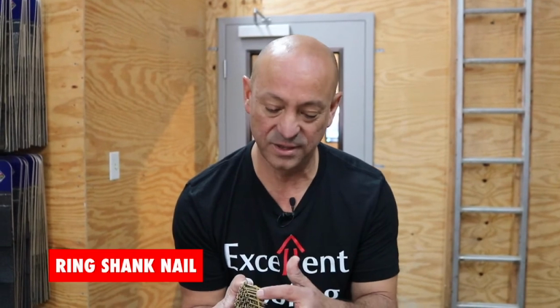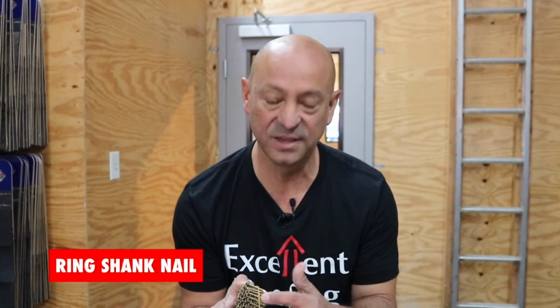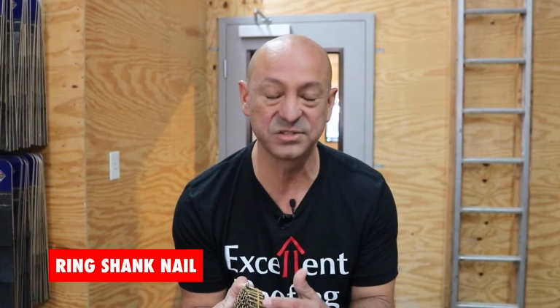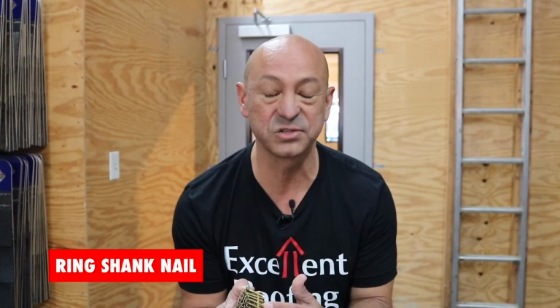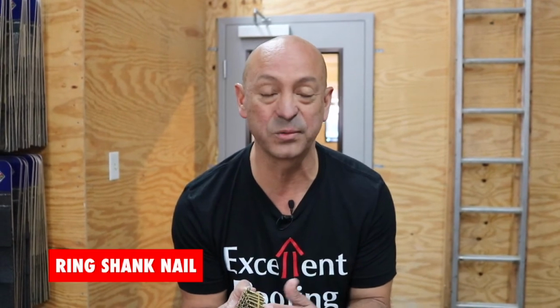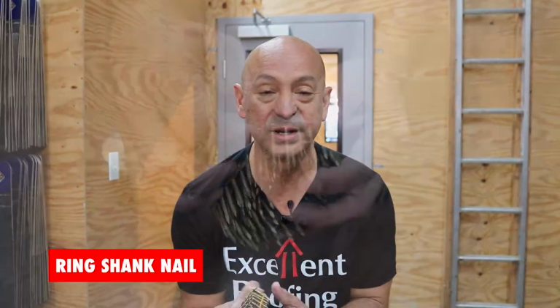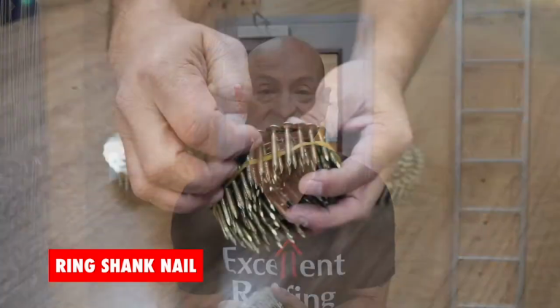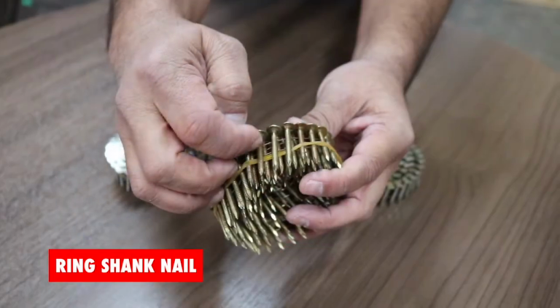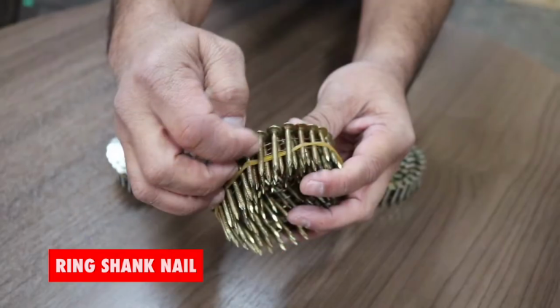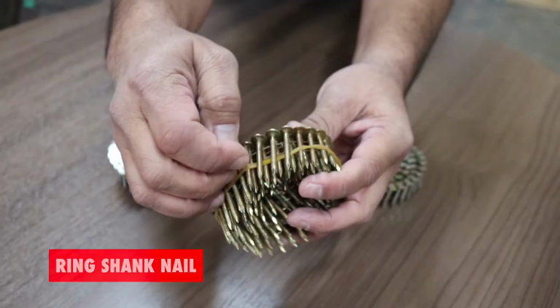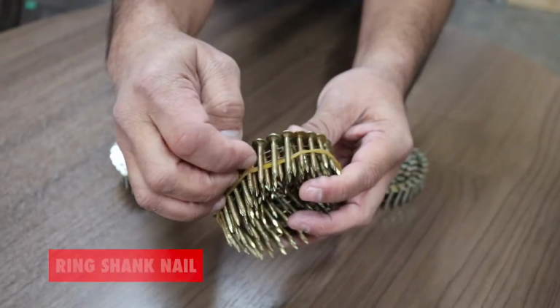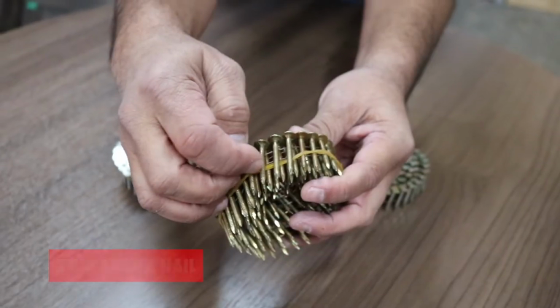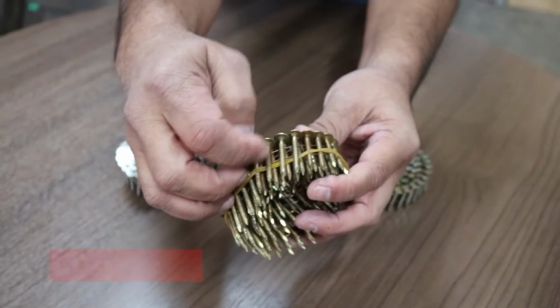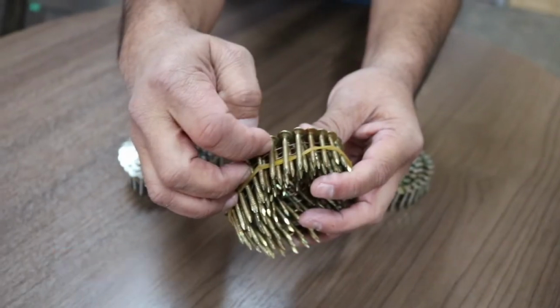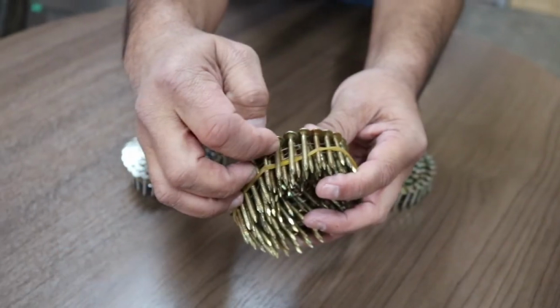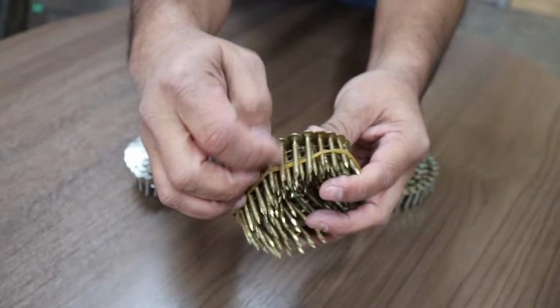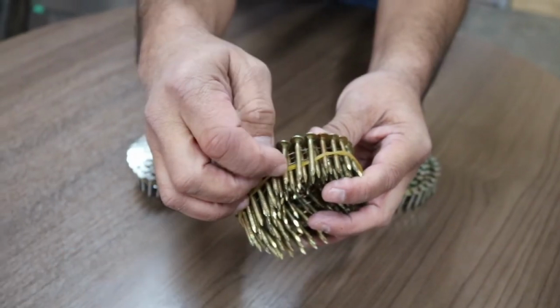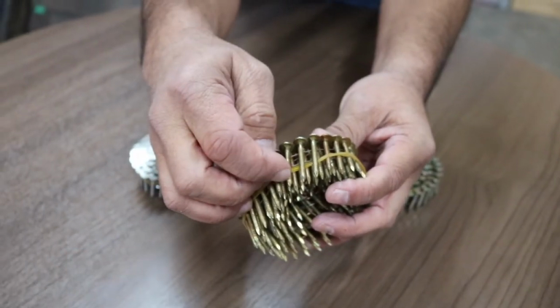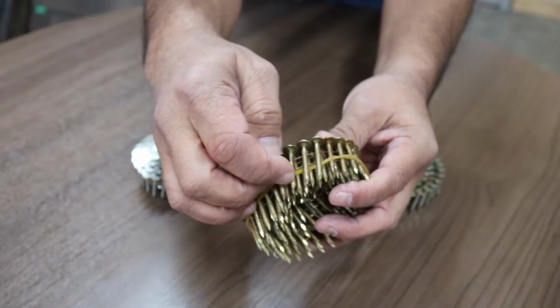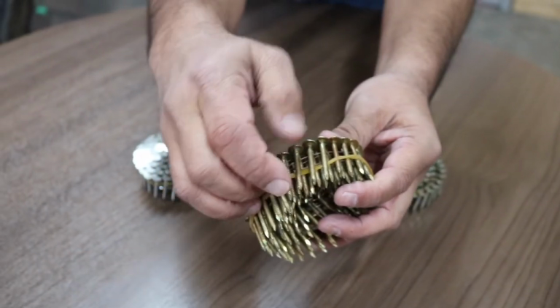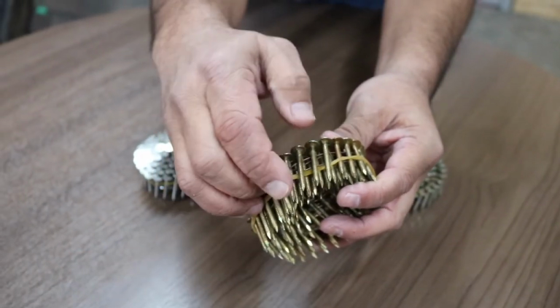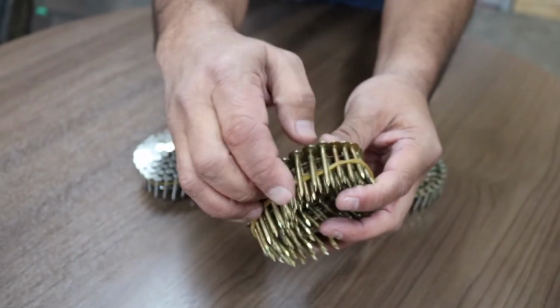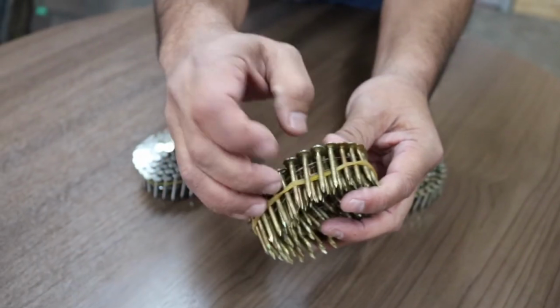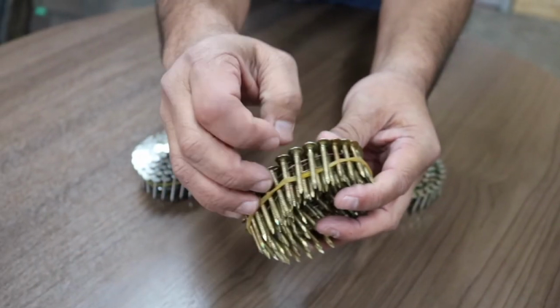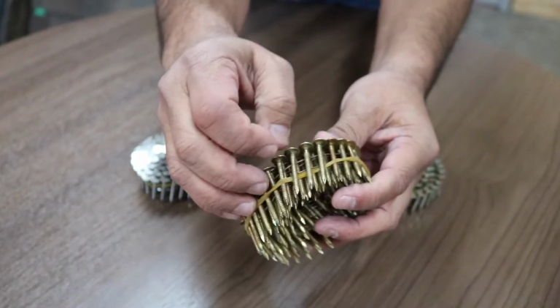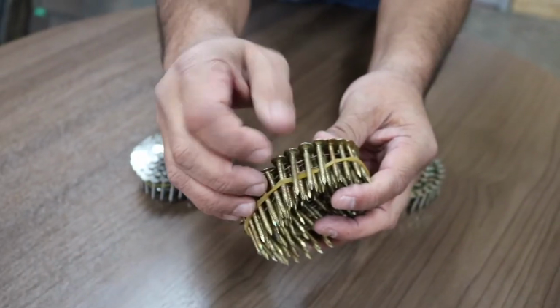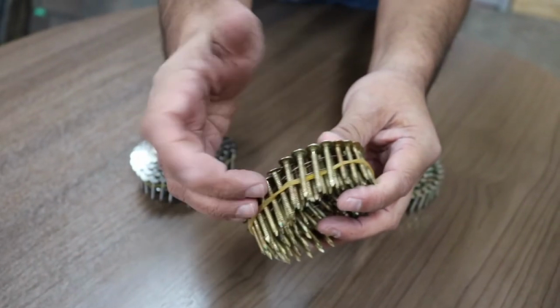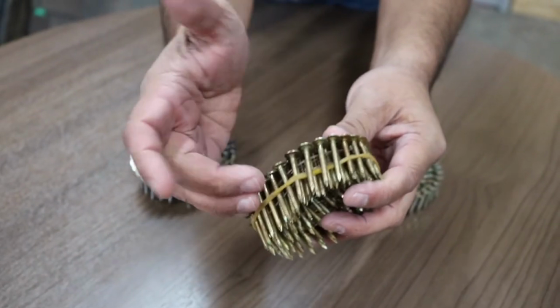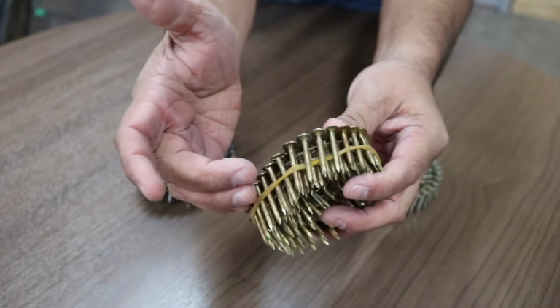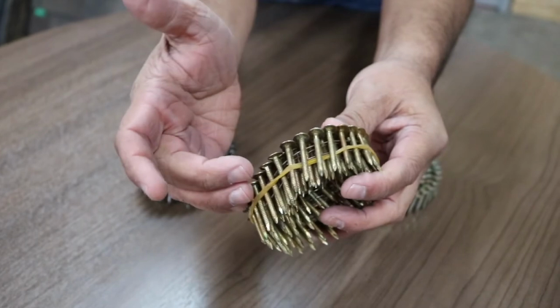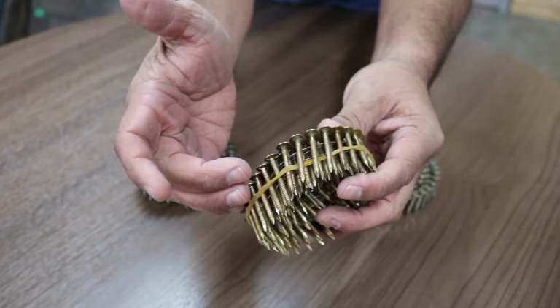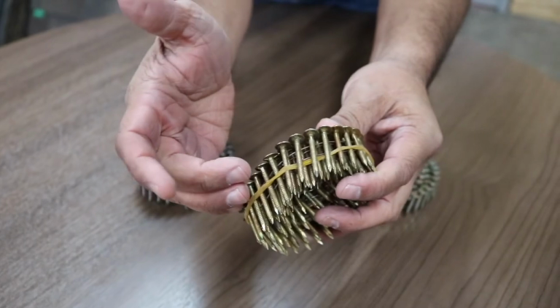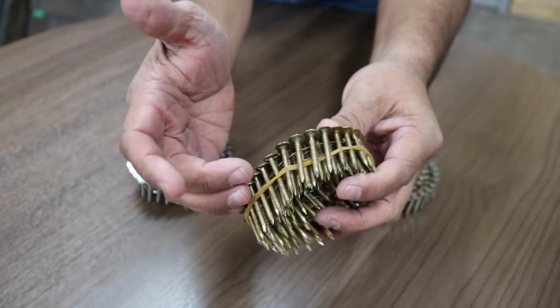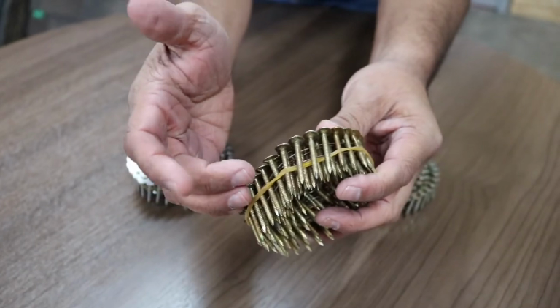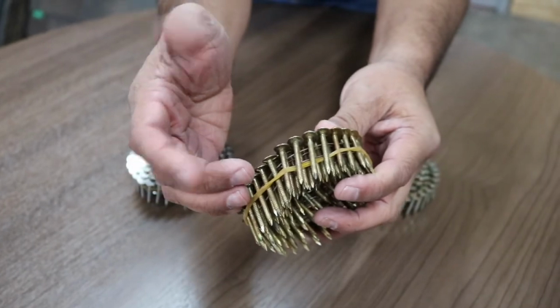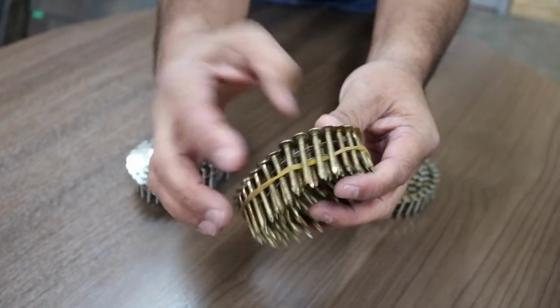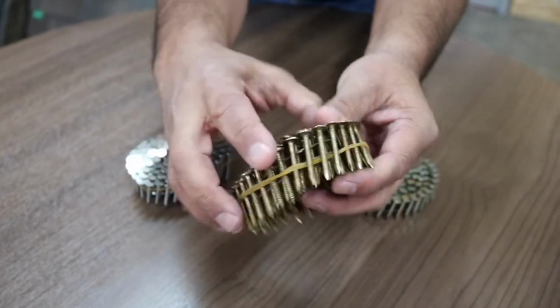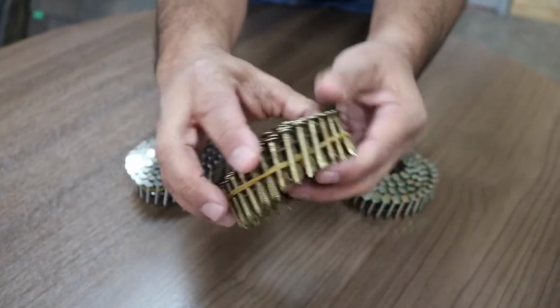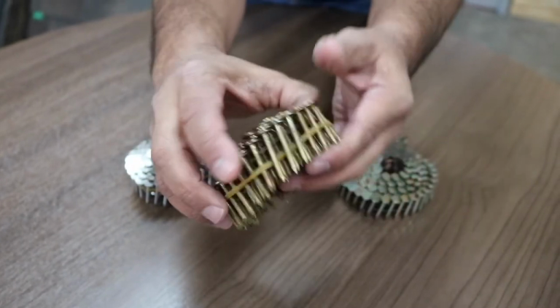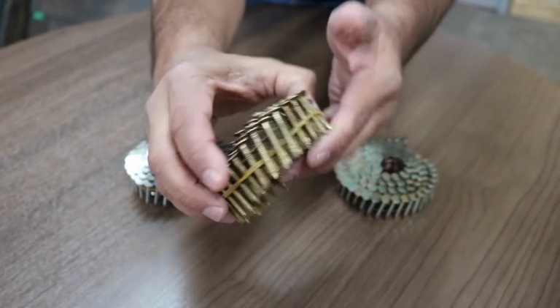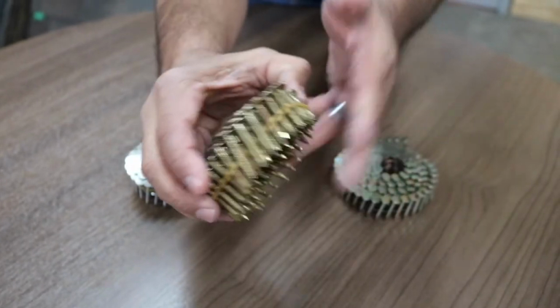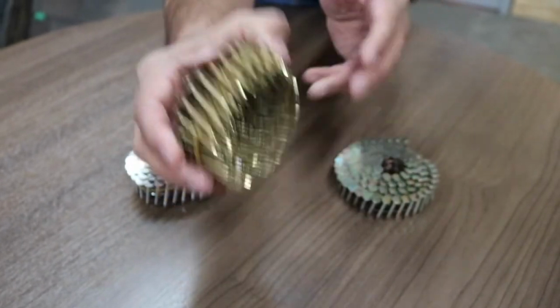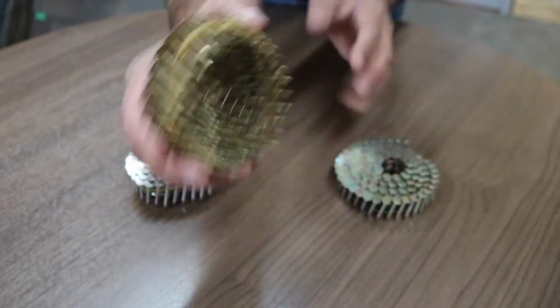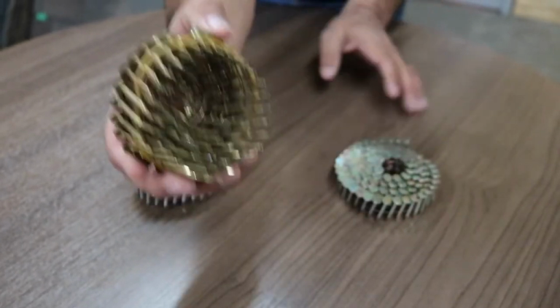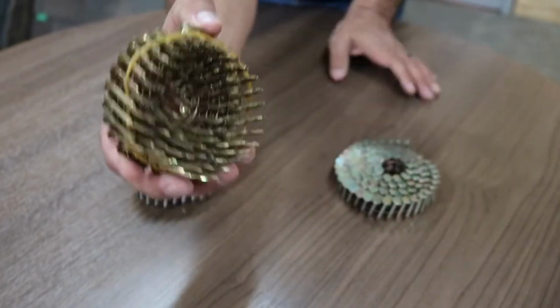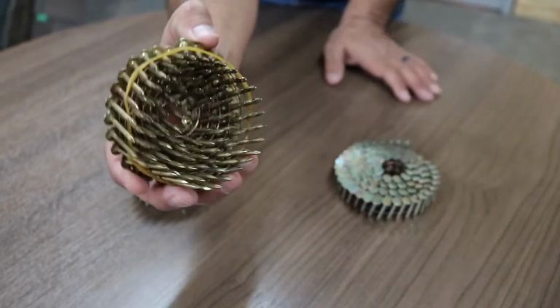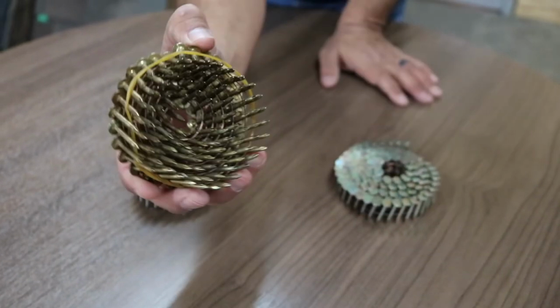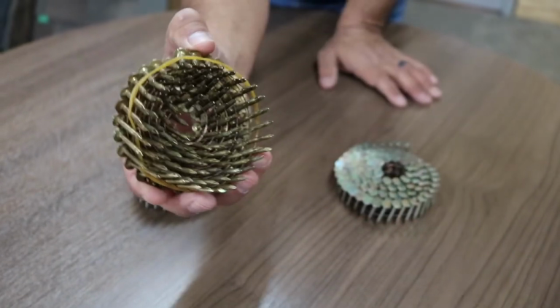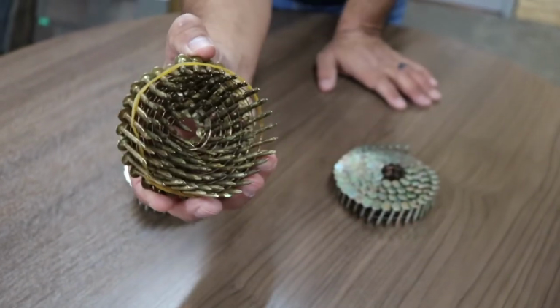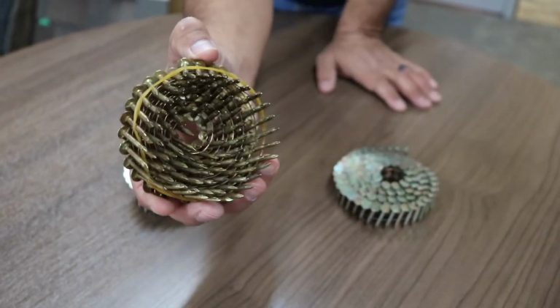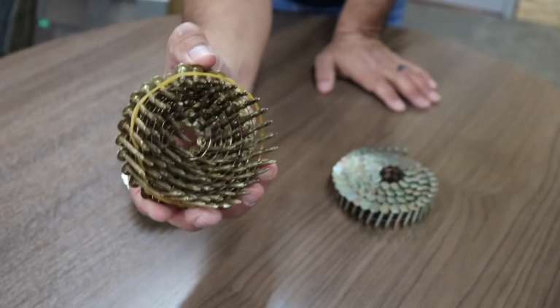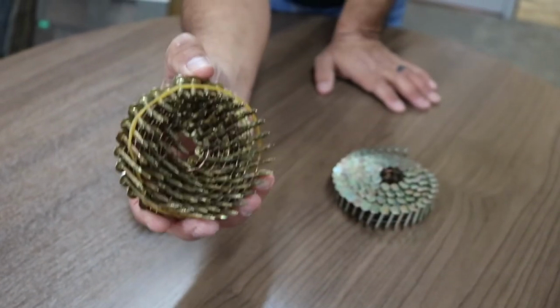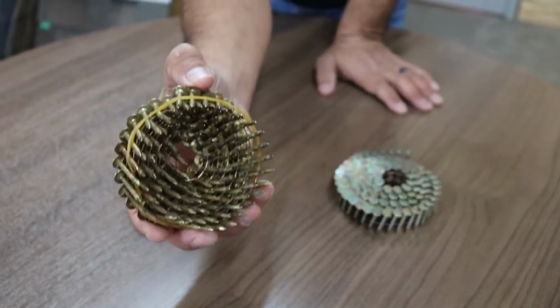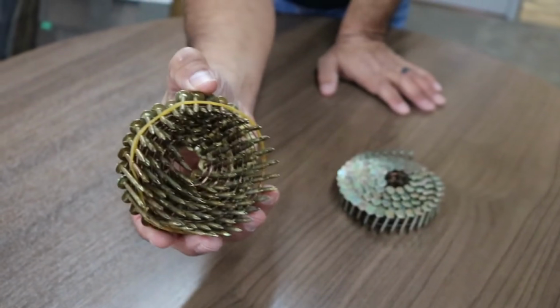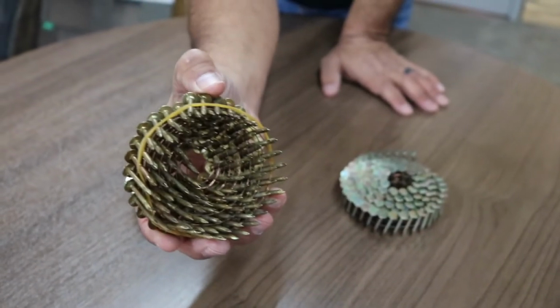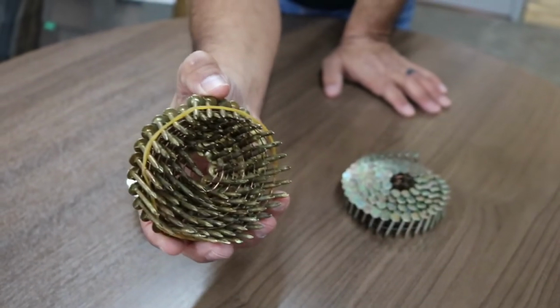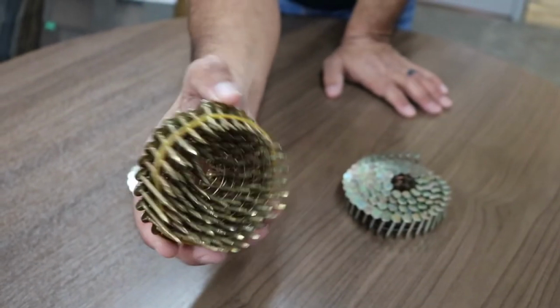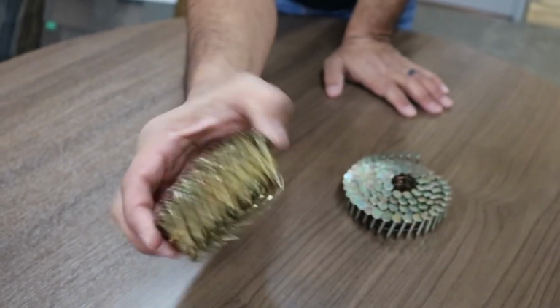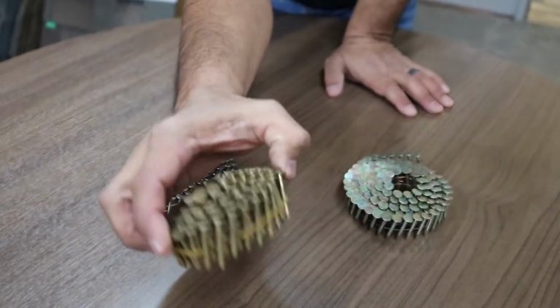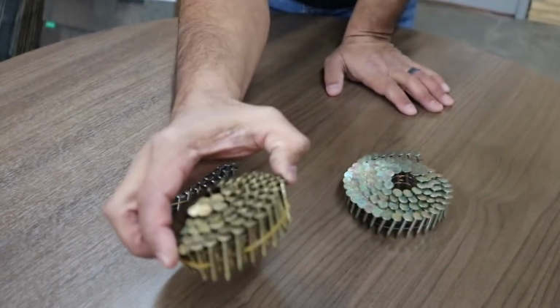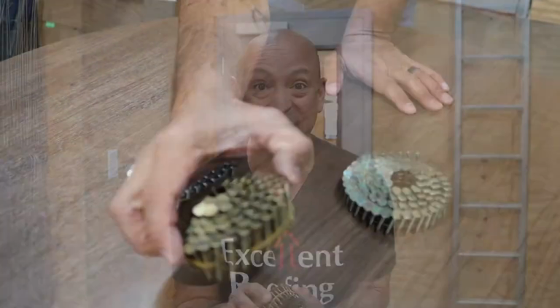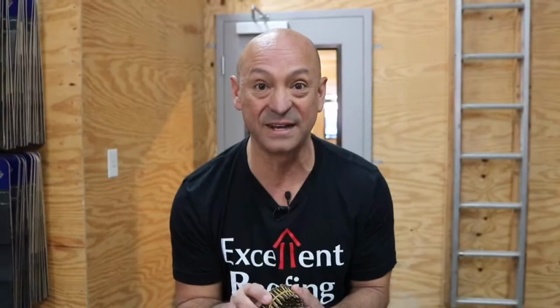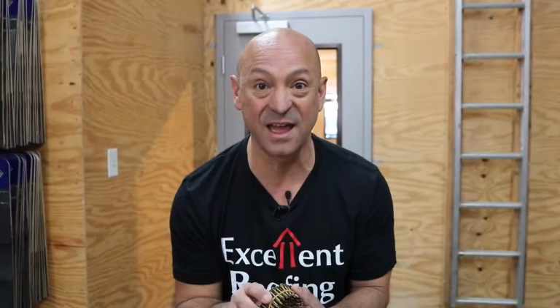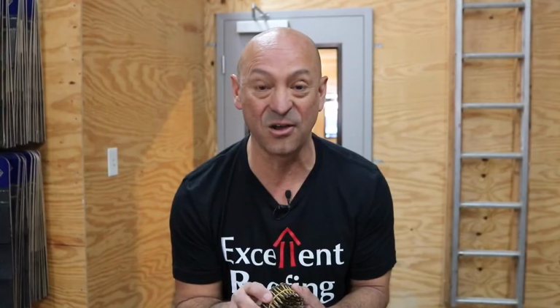It's threaded so that when it goes into the wood, it's like a fish hook. It just sticks in there and doesn't come out. We don't ever have problems with nails backing out.